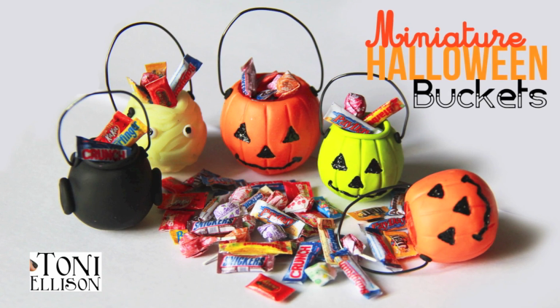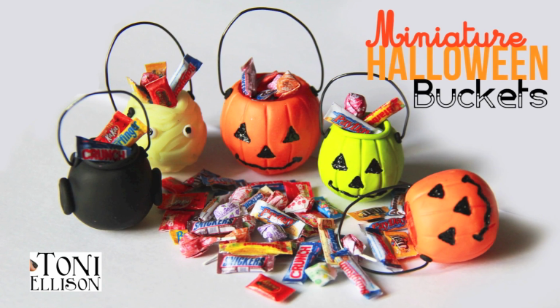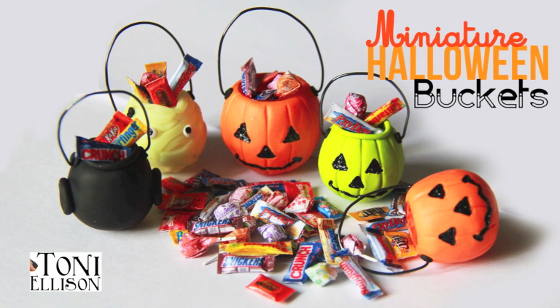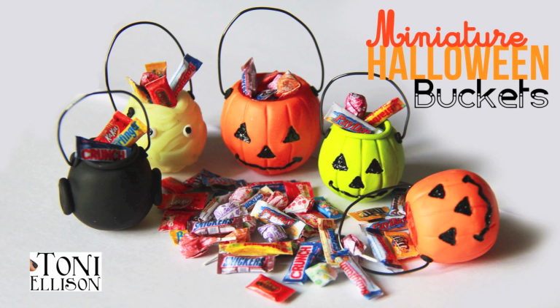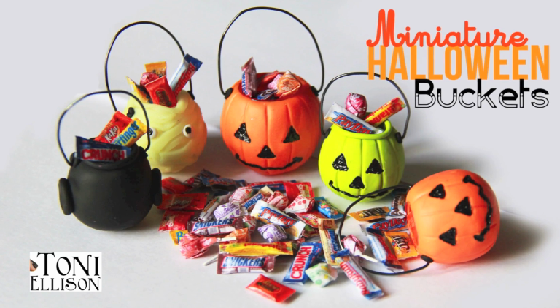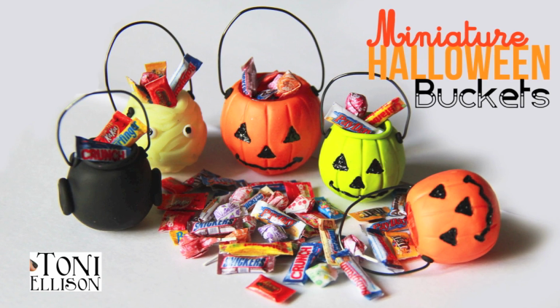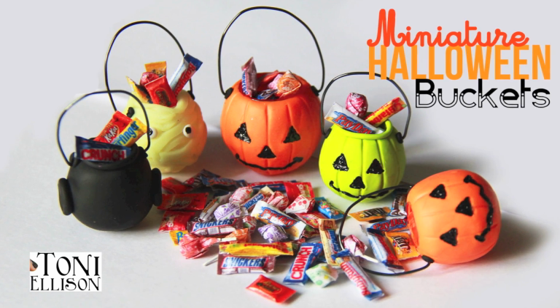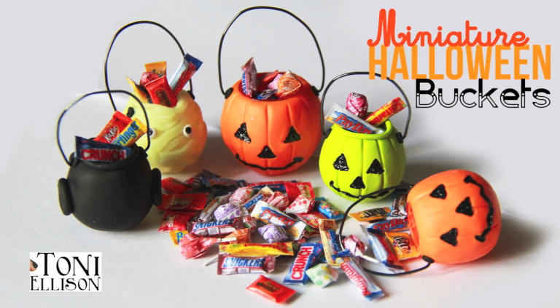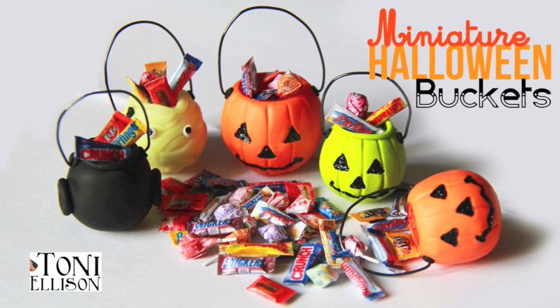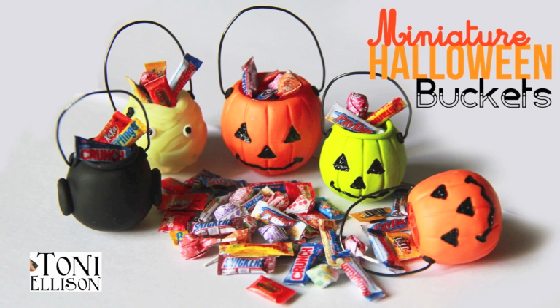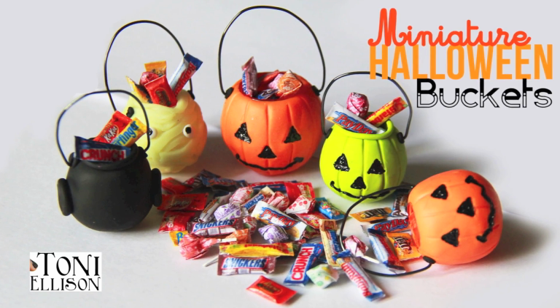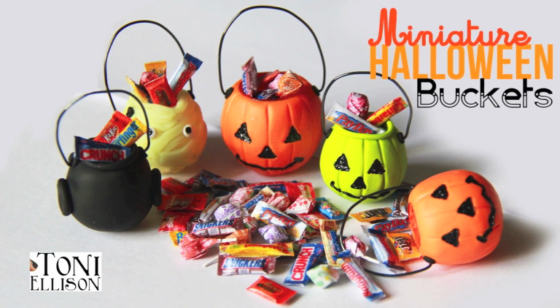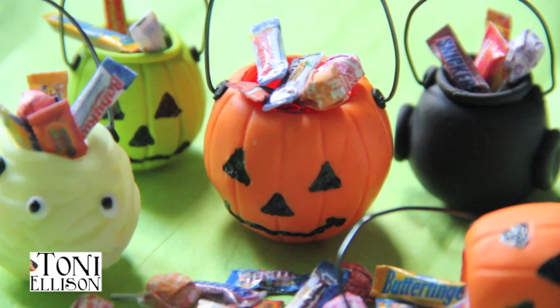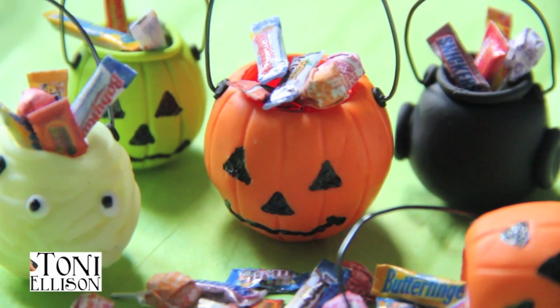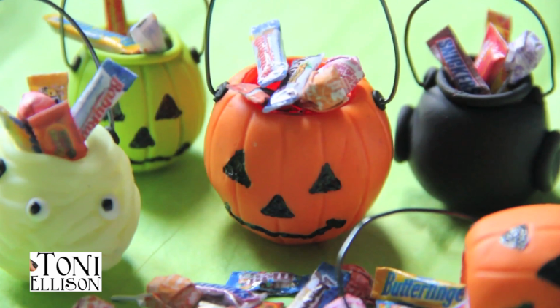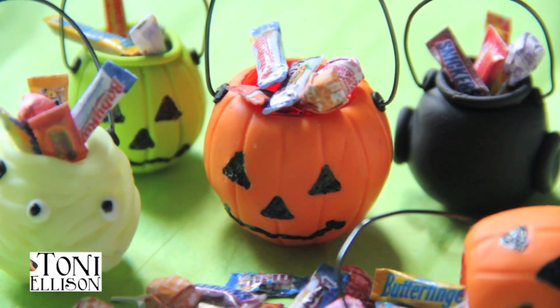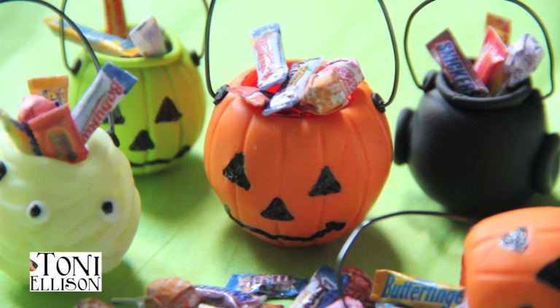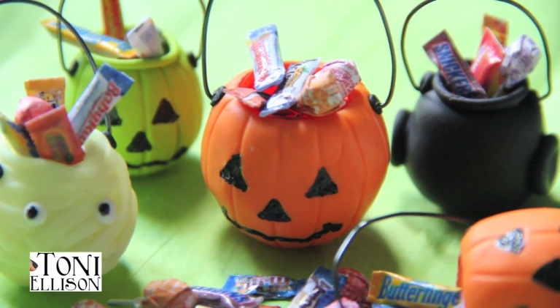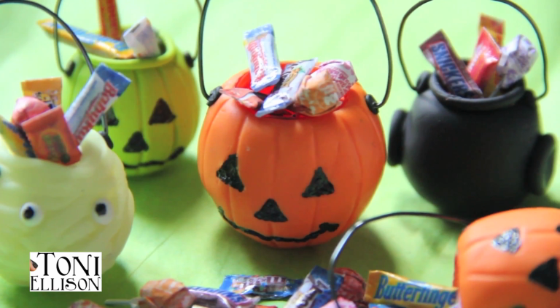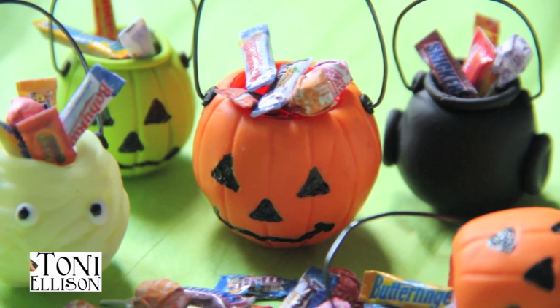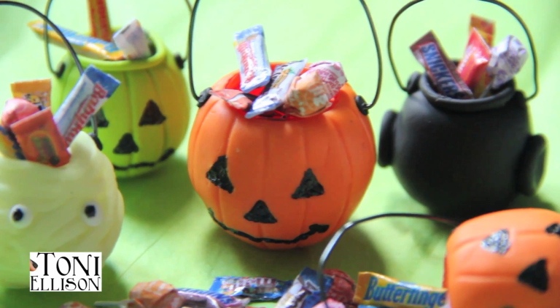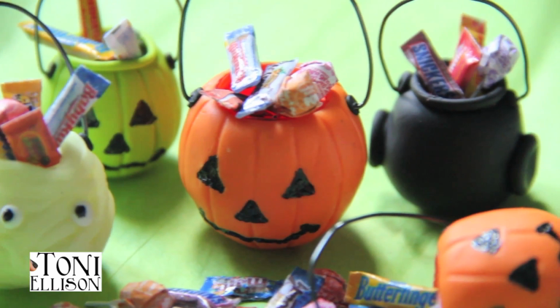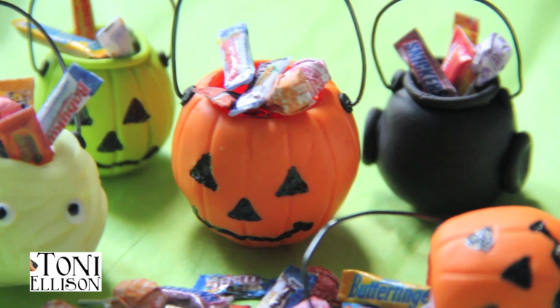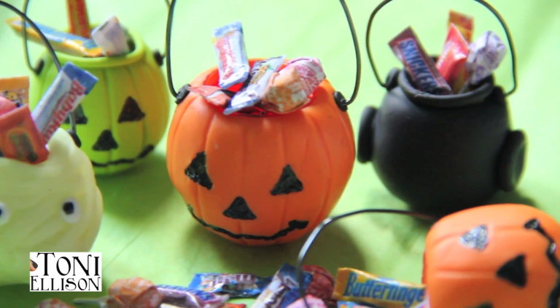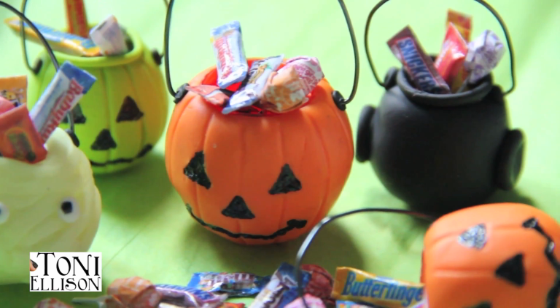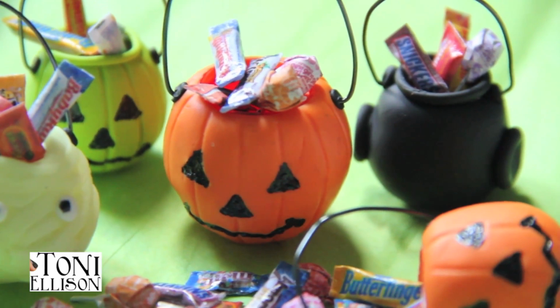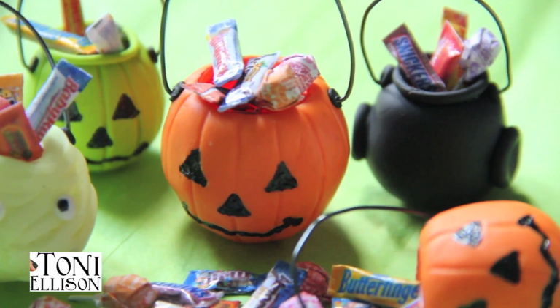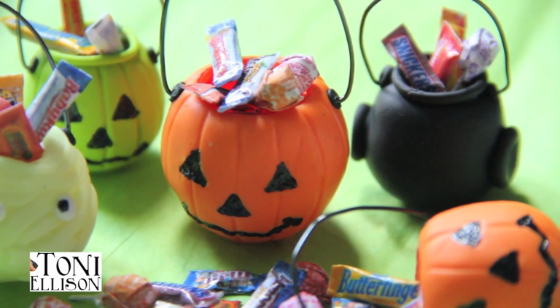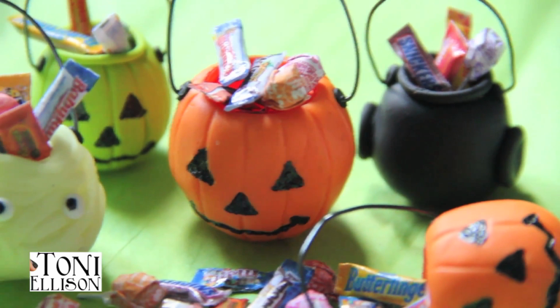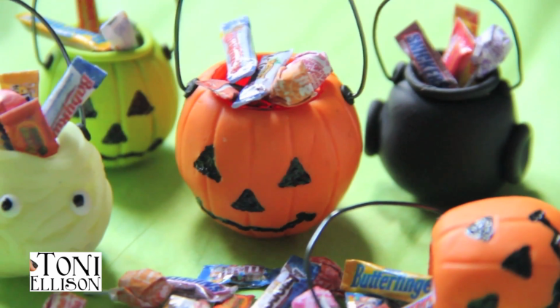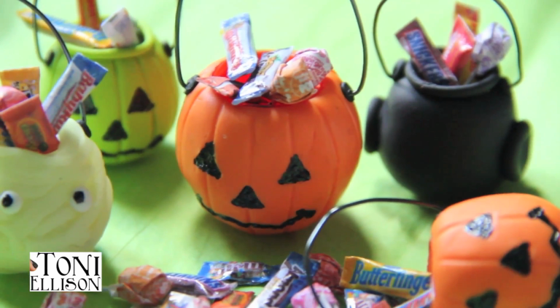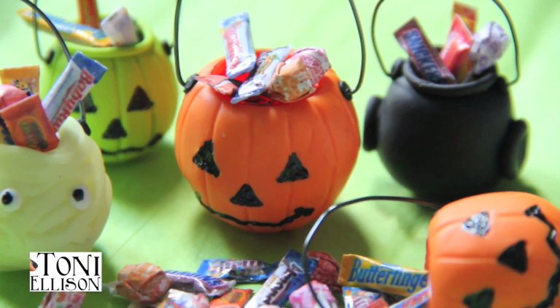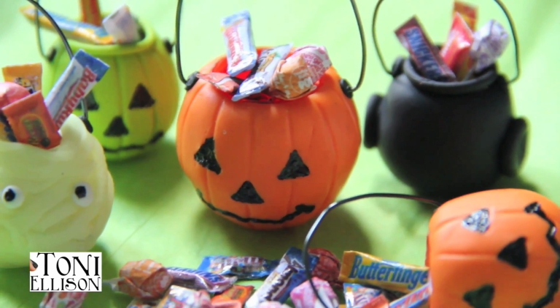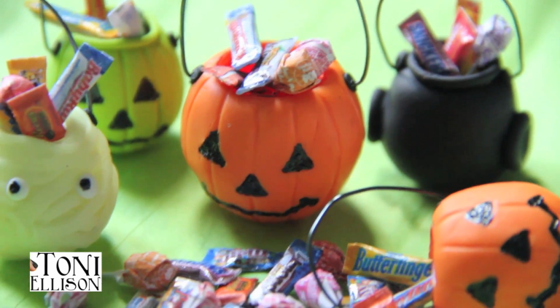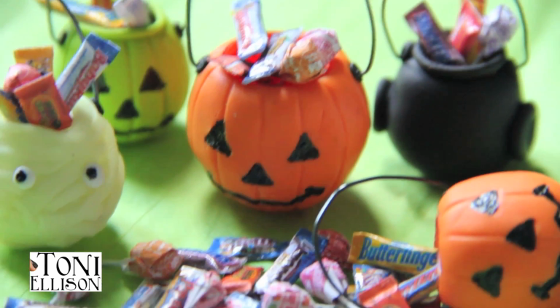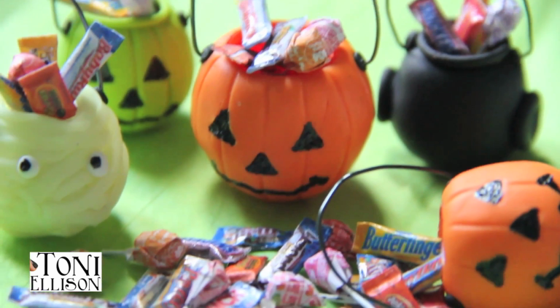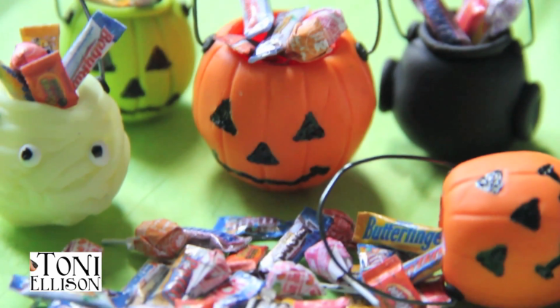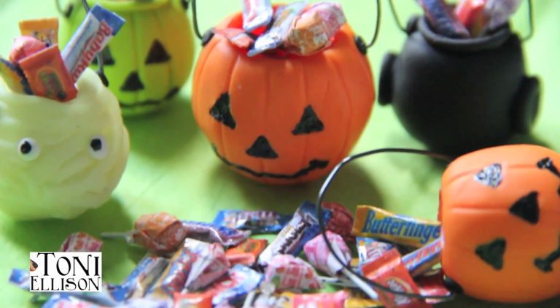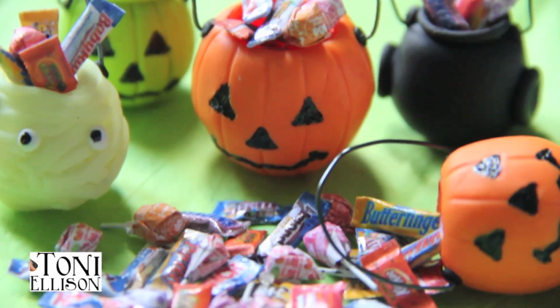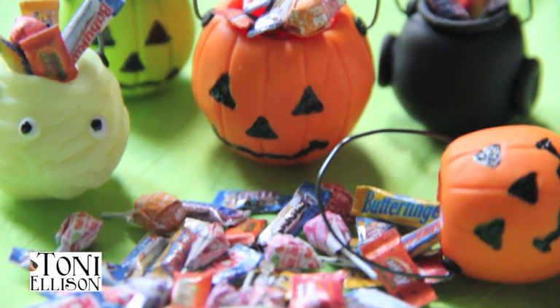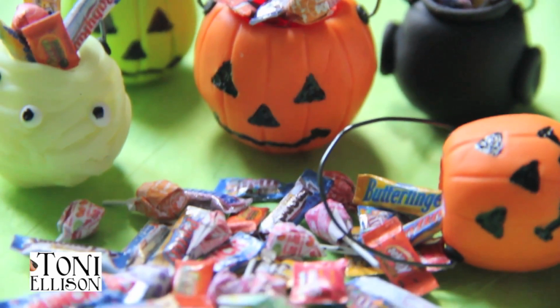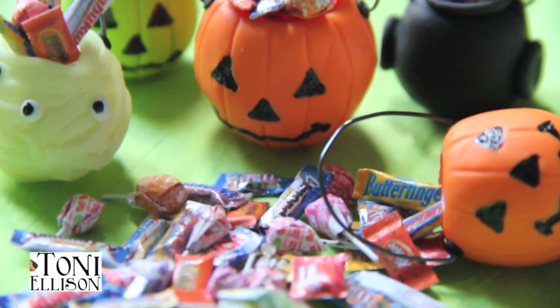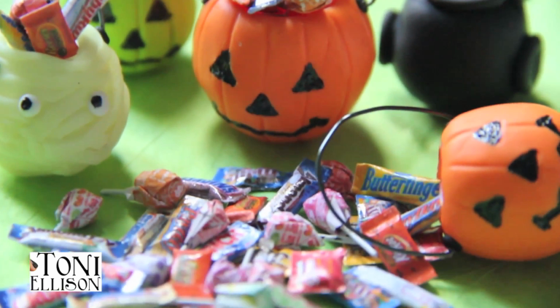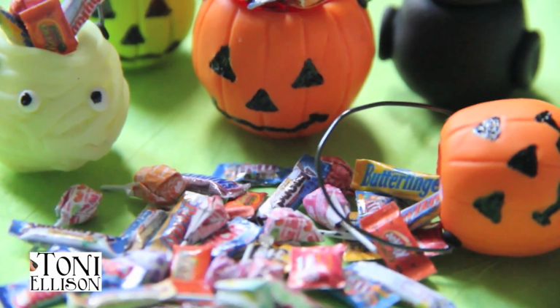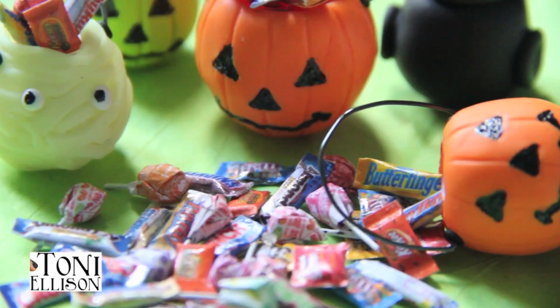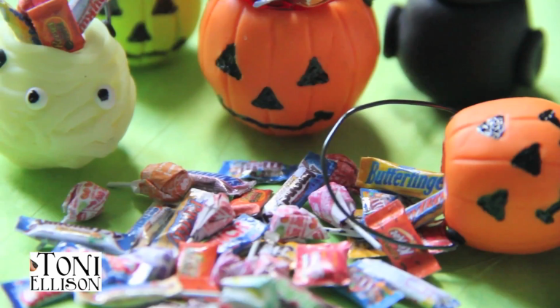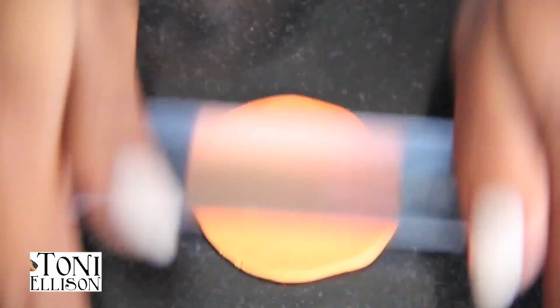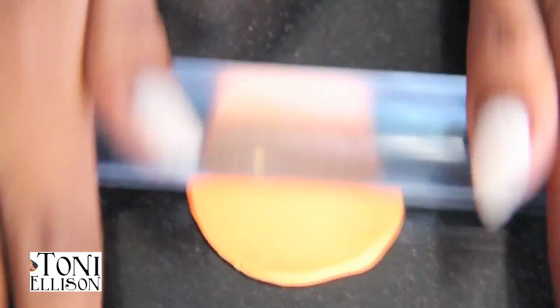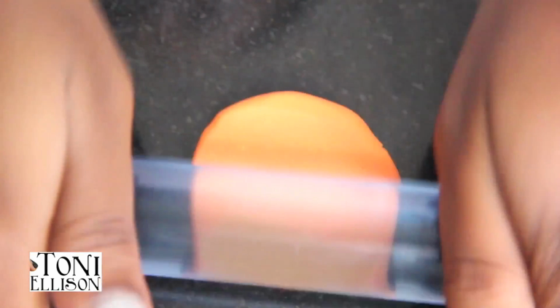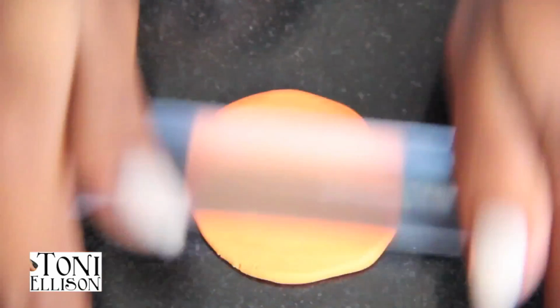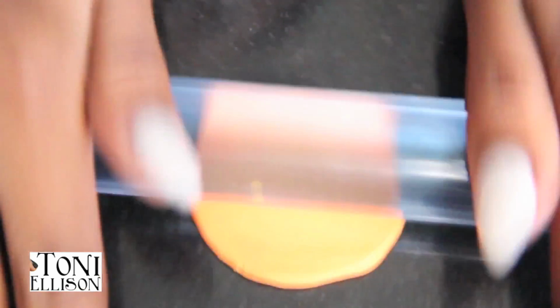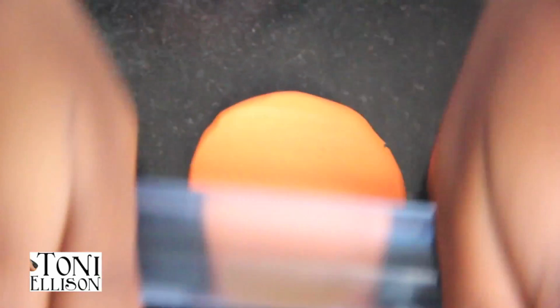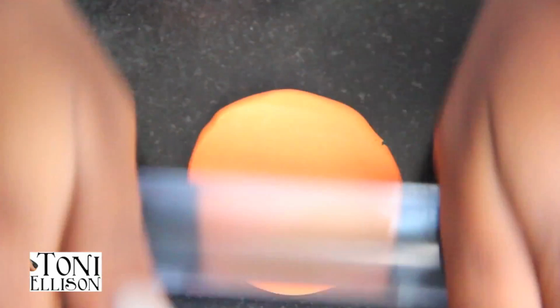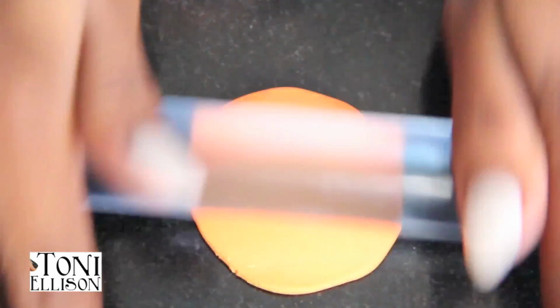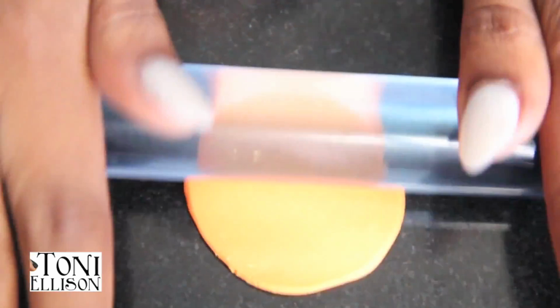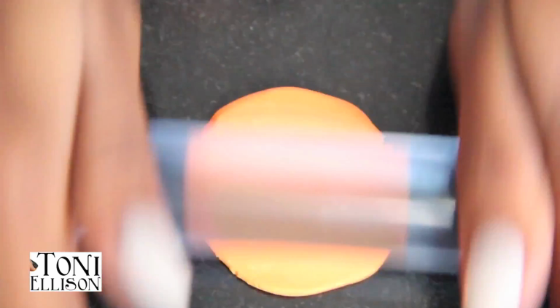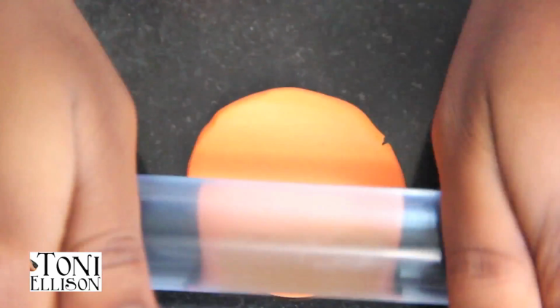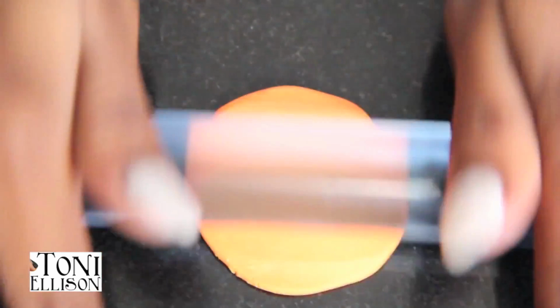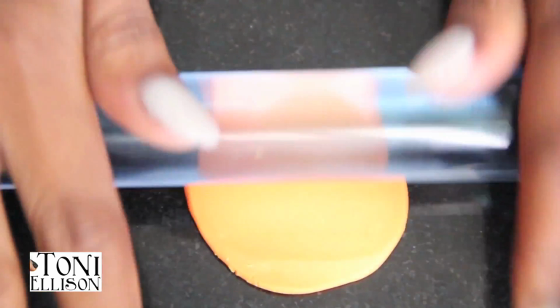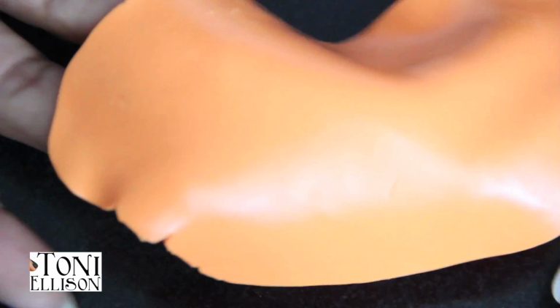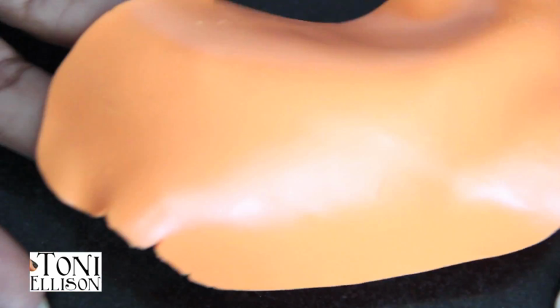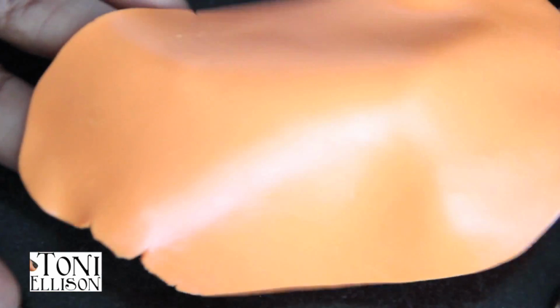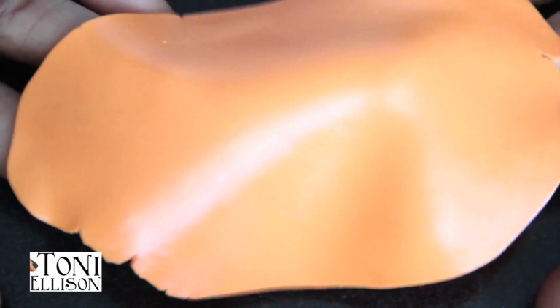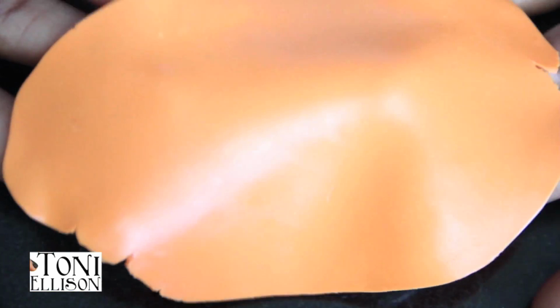In this video I'm going to show you how to make these tiny little trick or treat baskets or buckets.